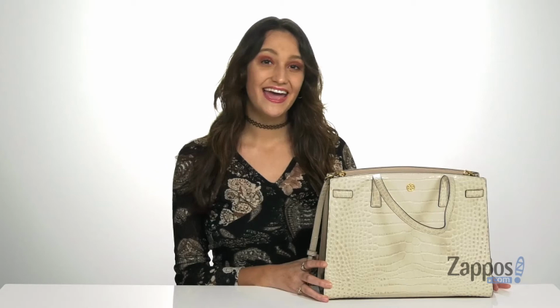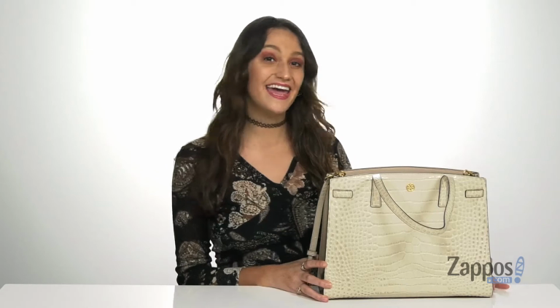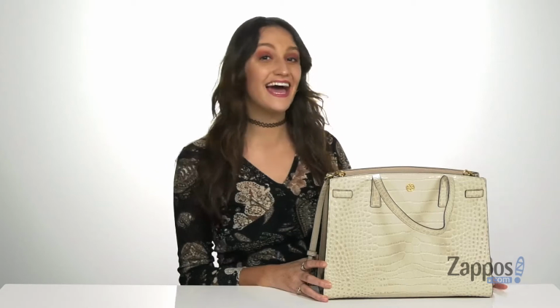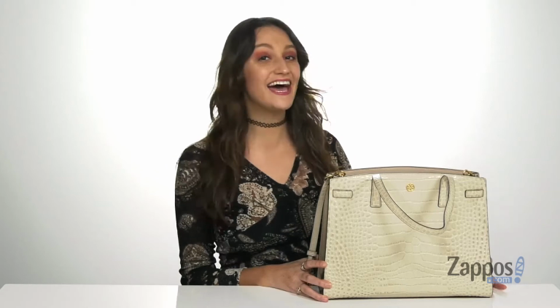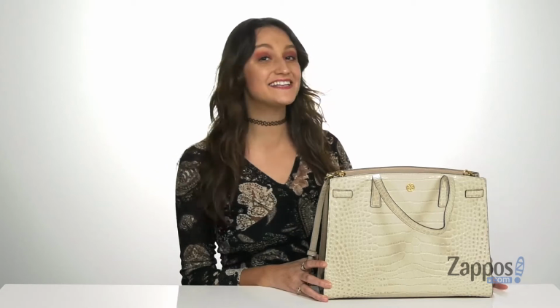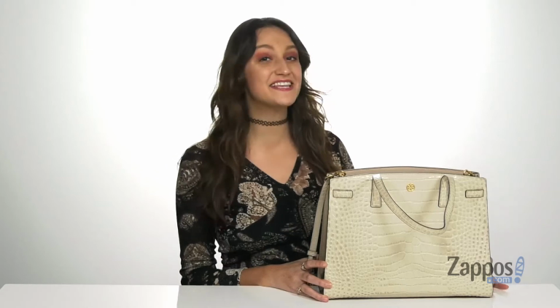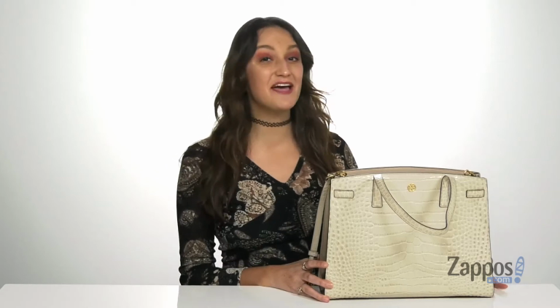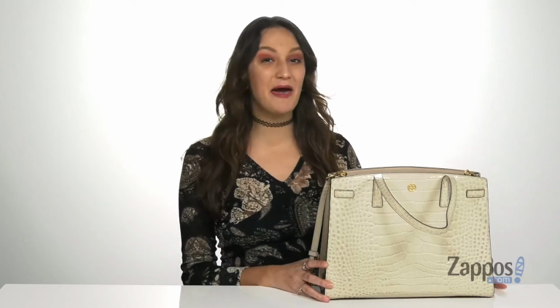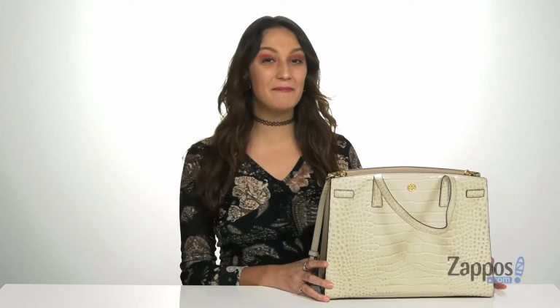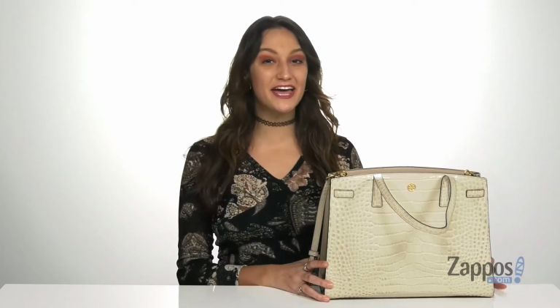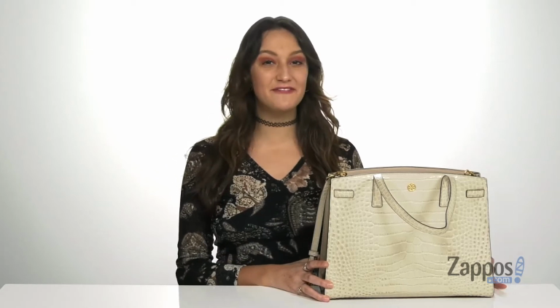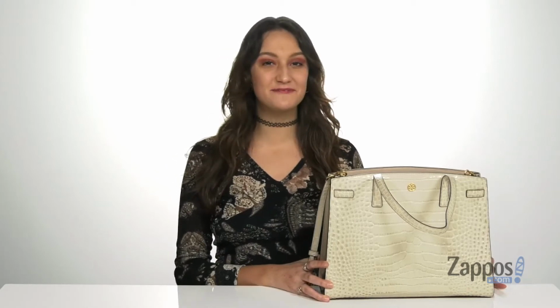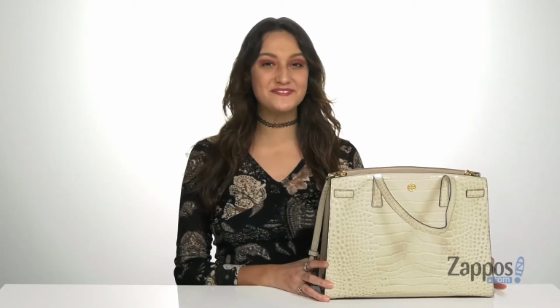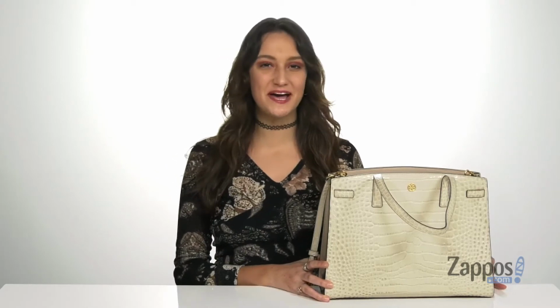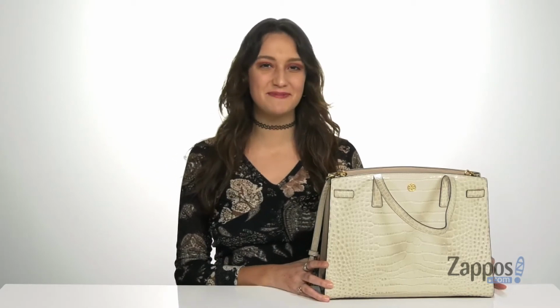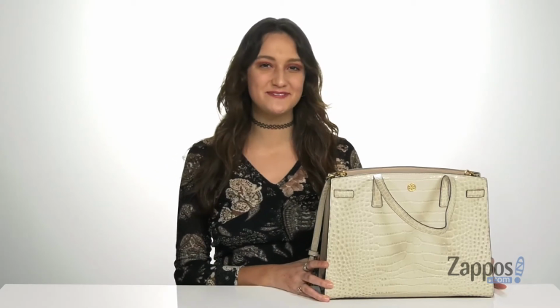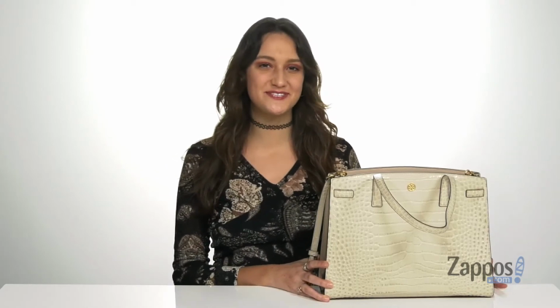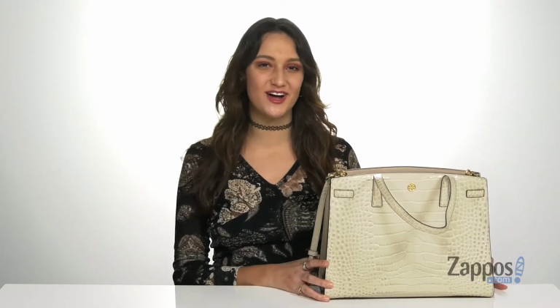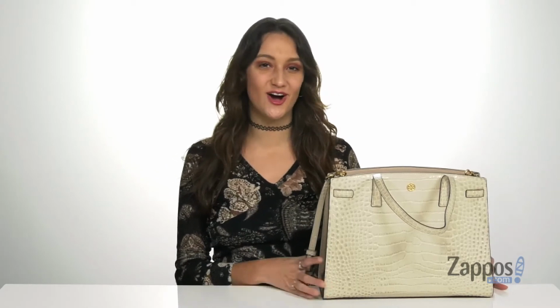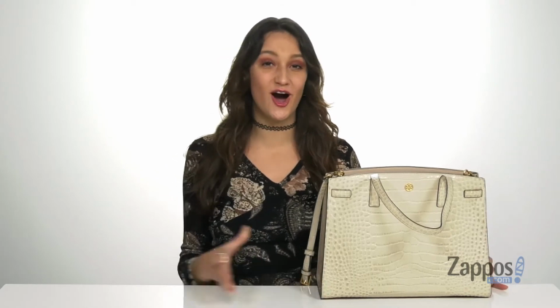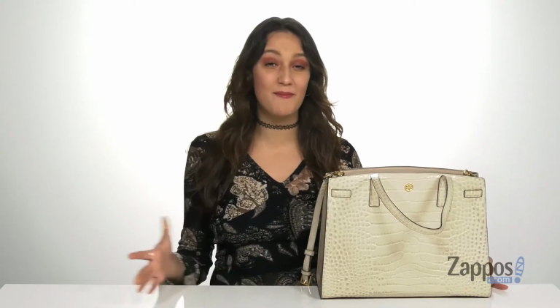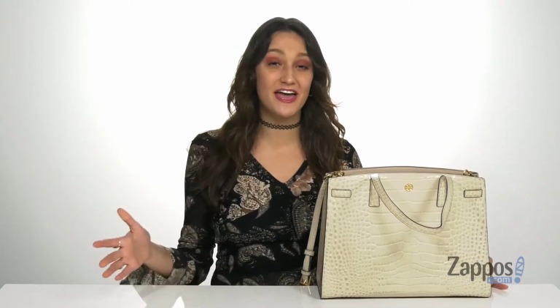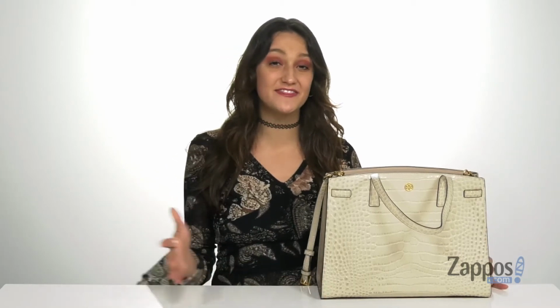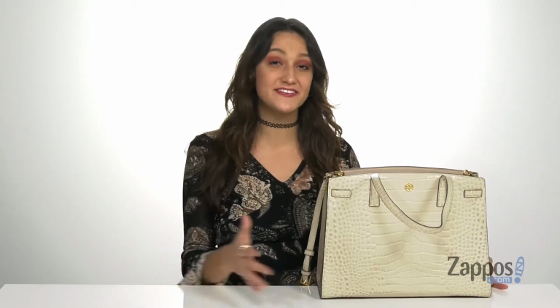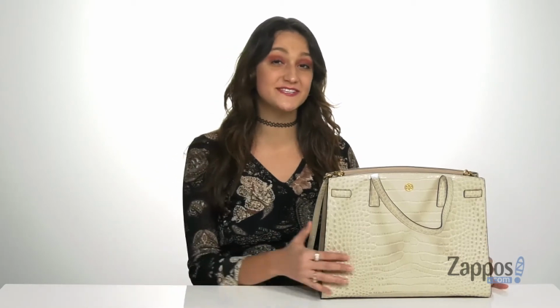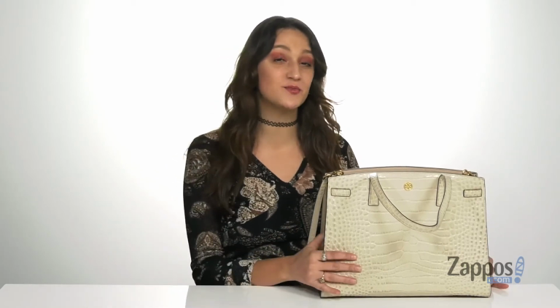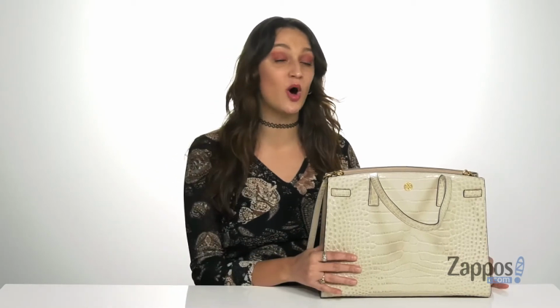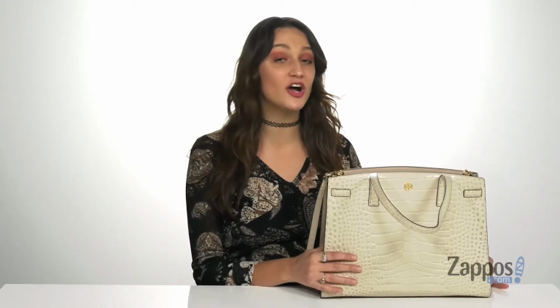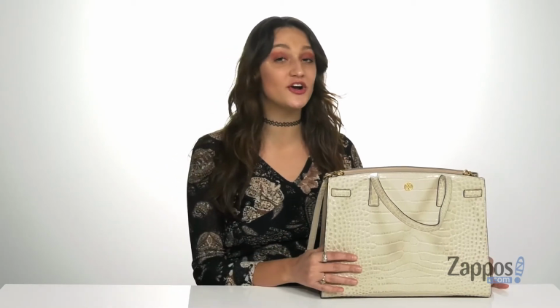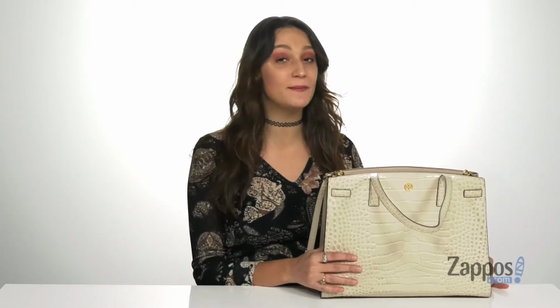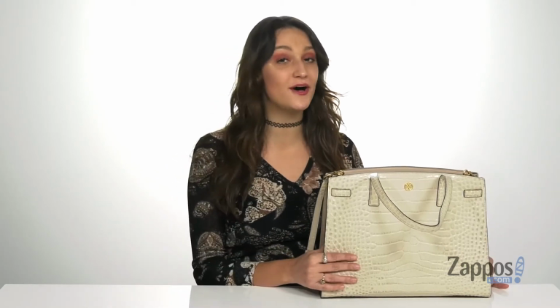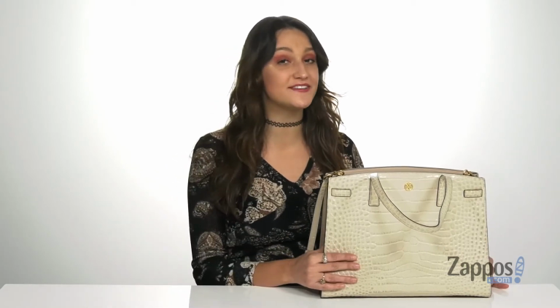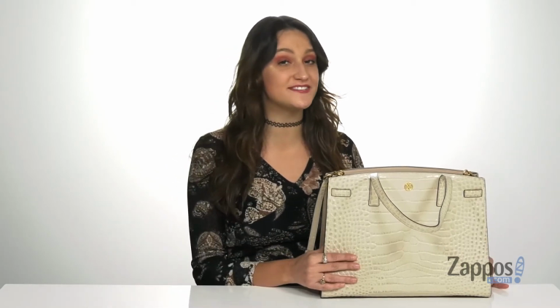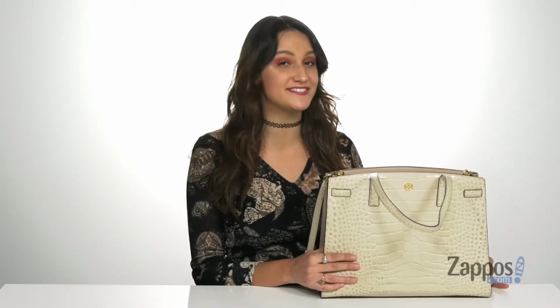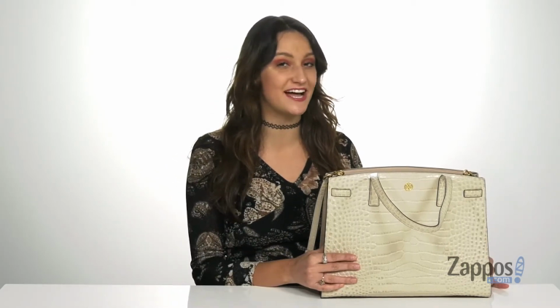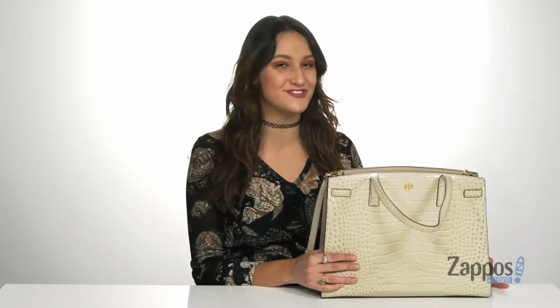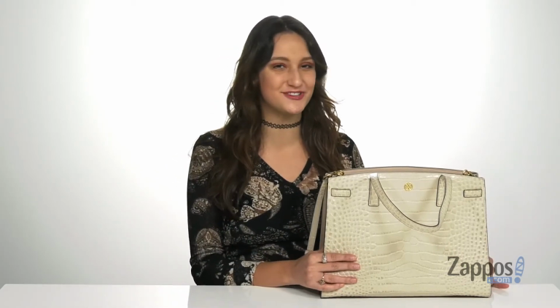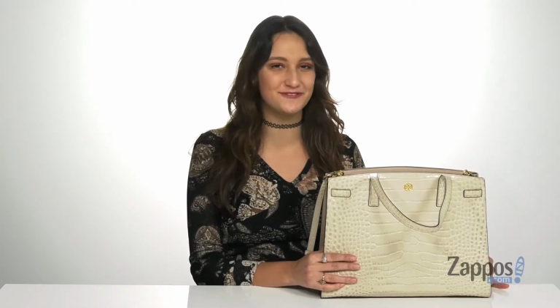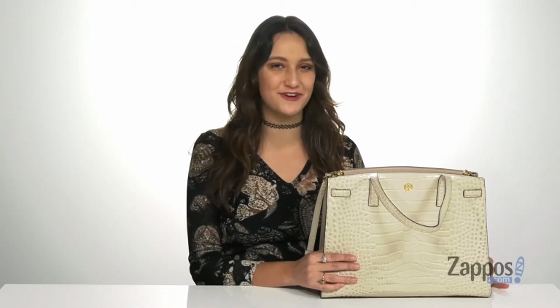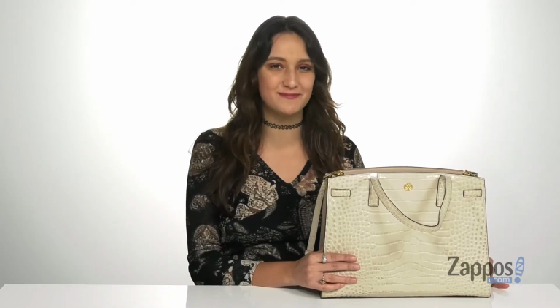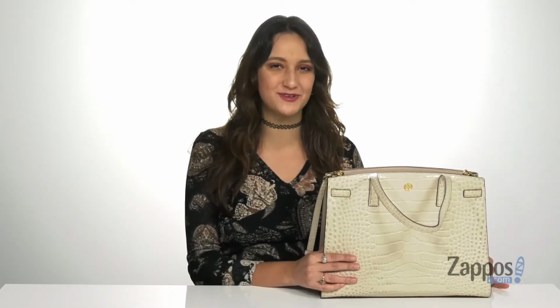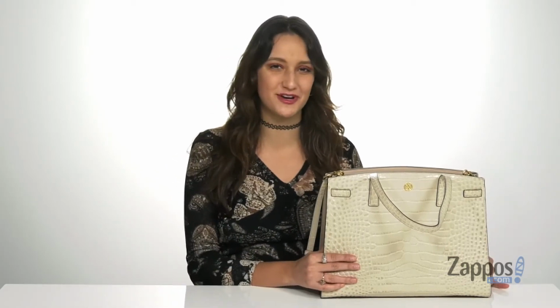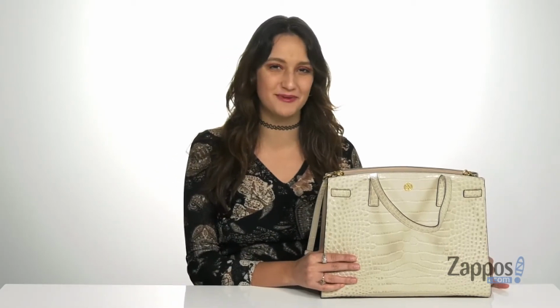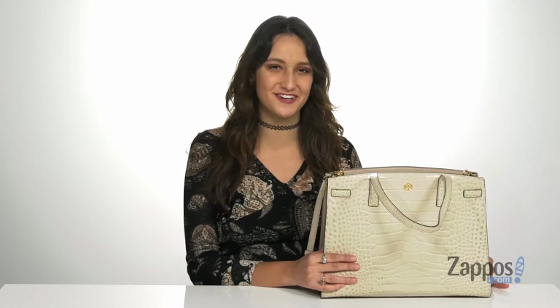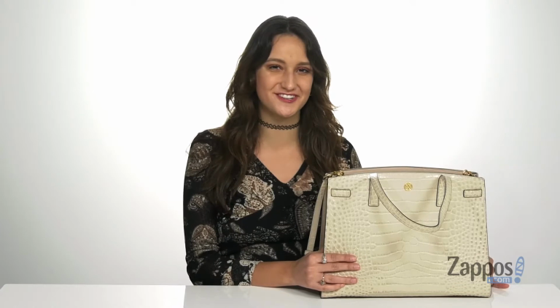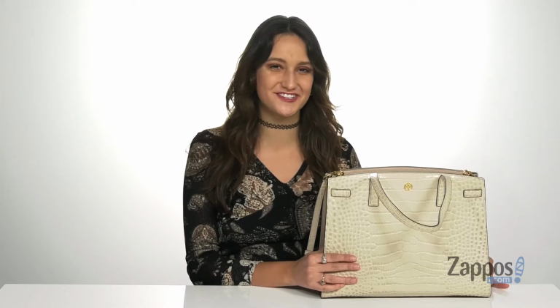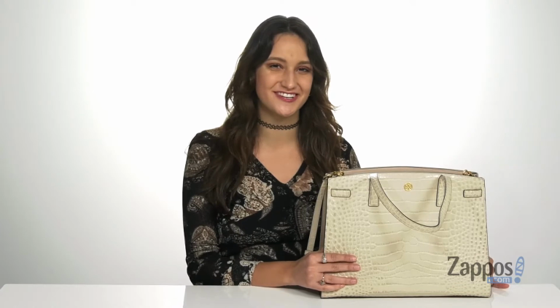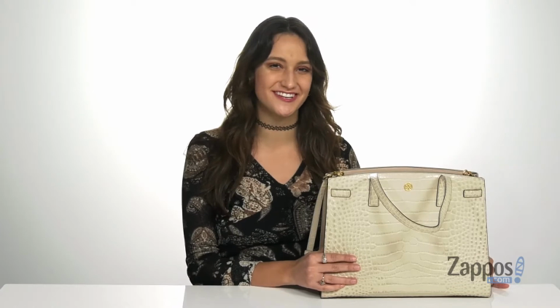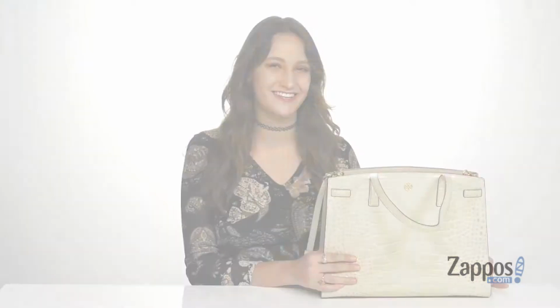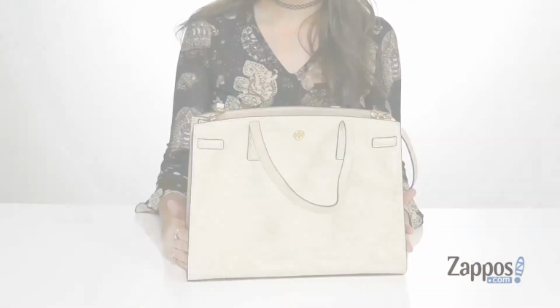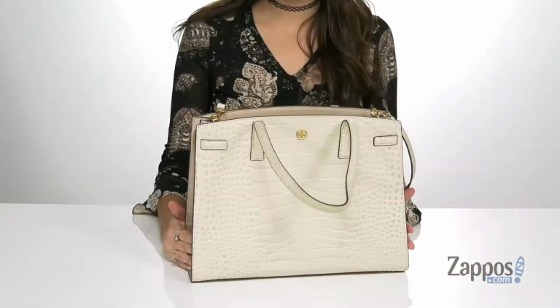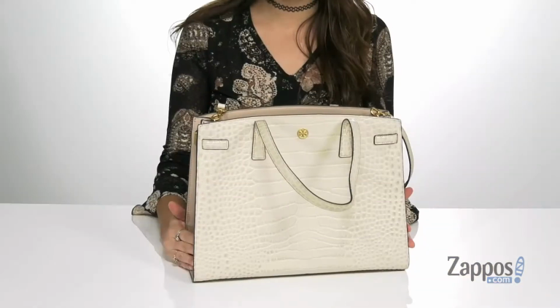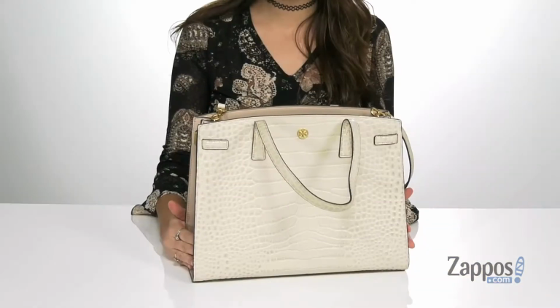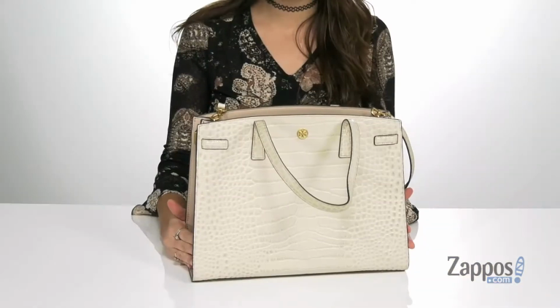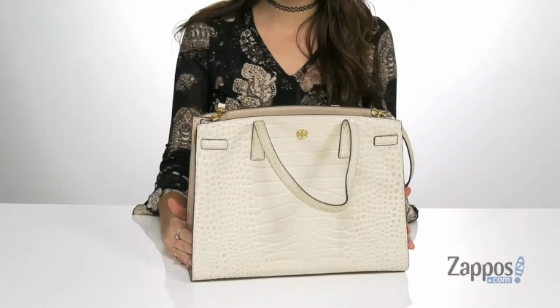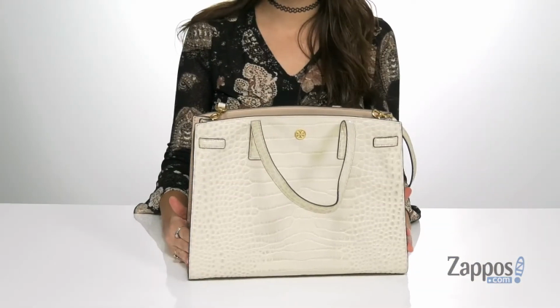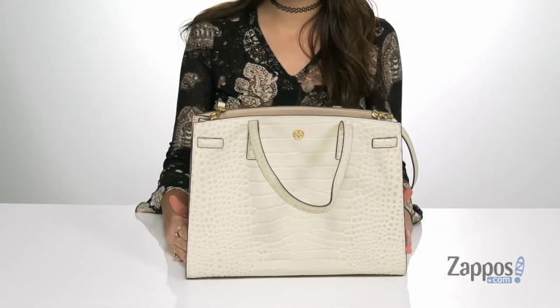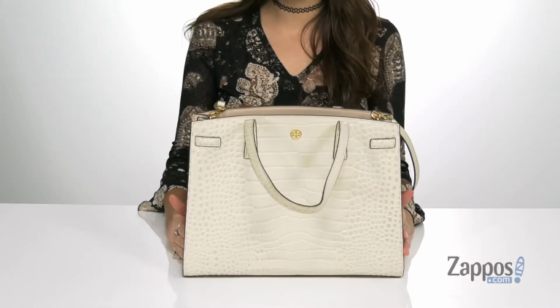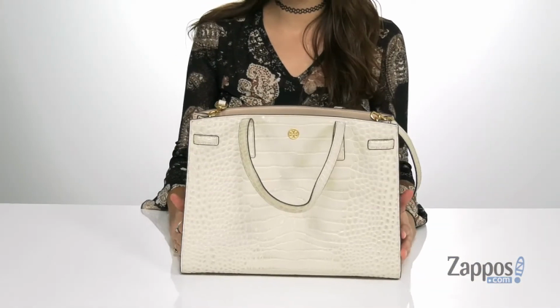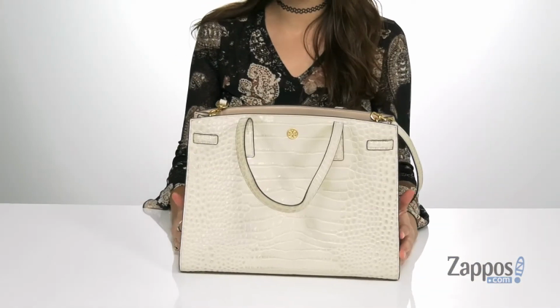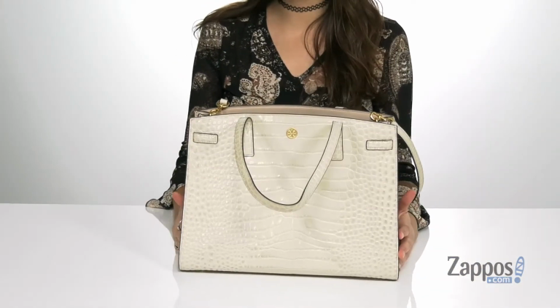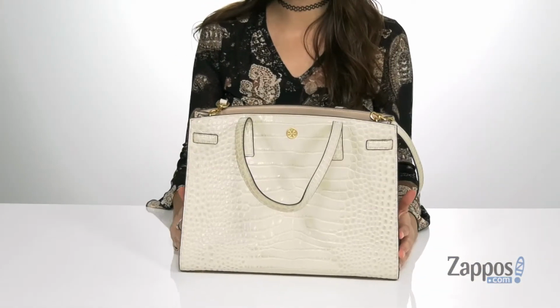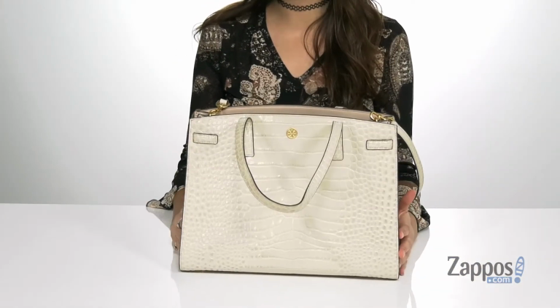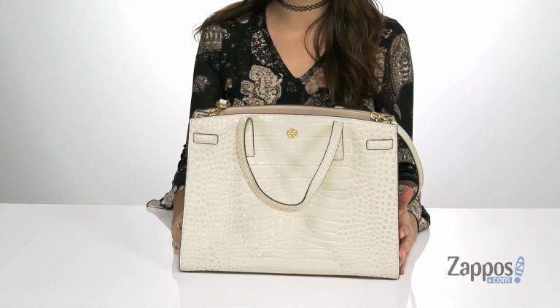Hey guys, I'm Abigail from Zappos.com and this is the Walker Embossed Satchel from Tory Burch. You are going to be looking super chic when you carry around this tote.